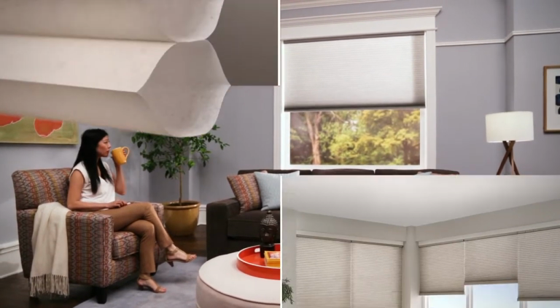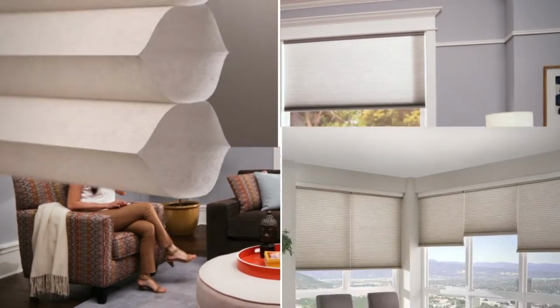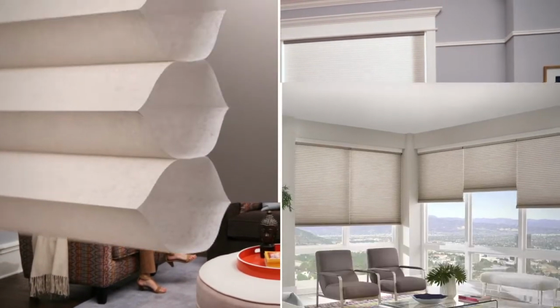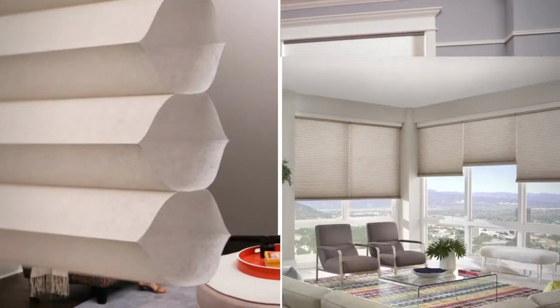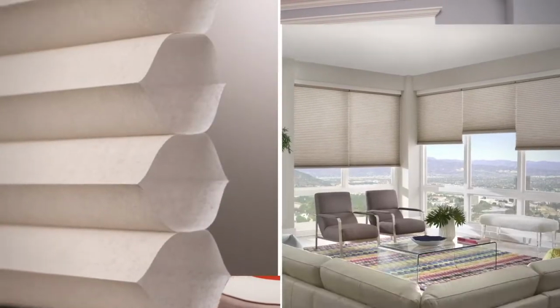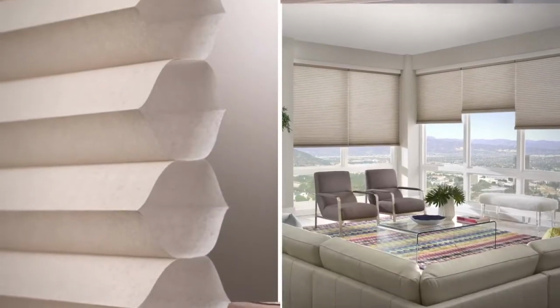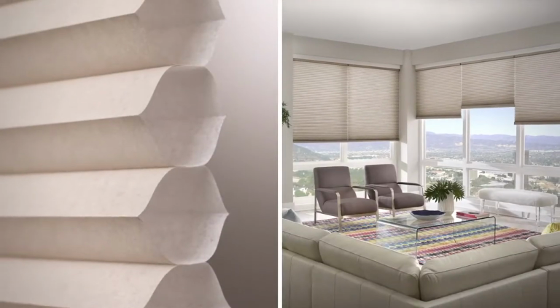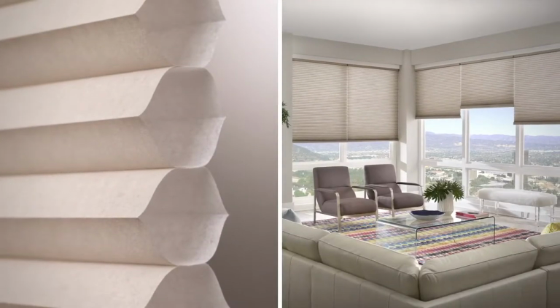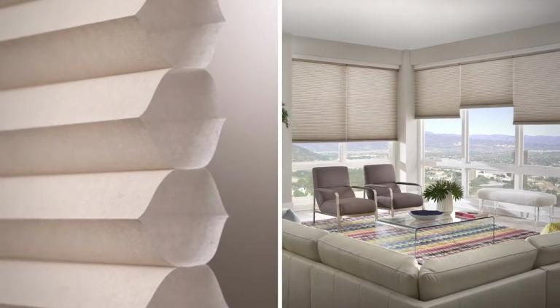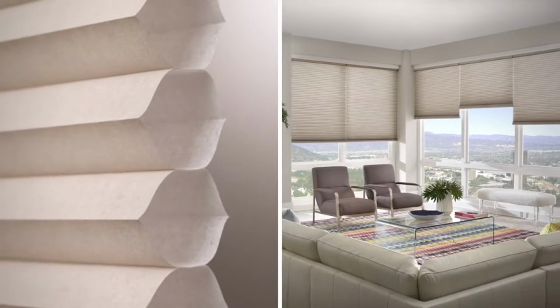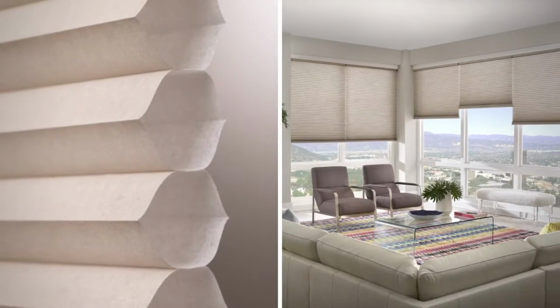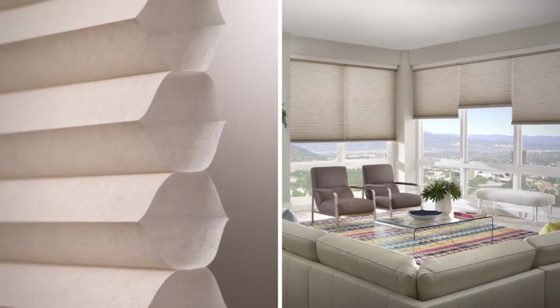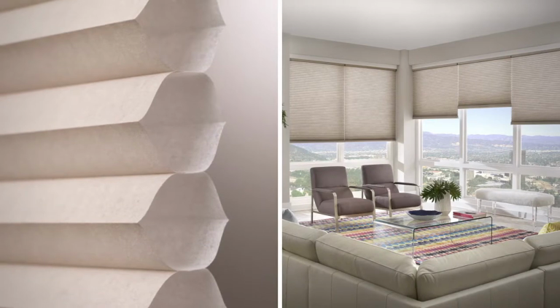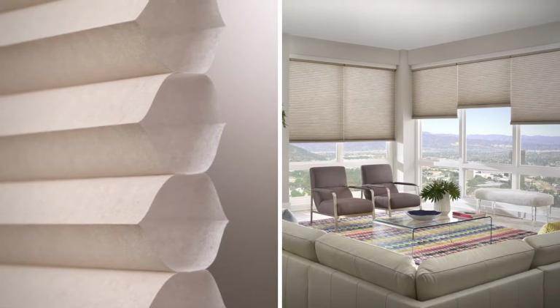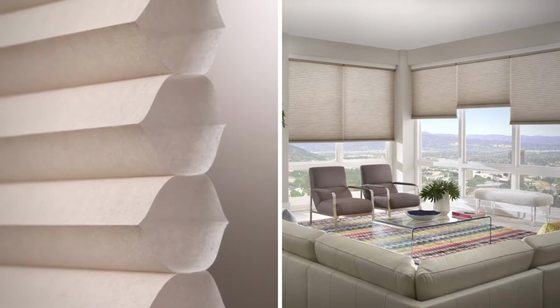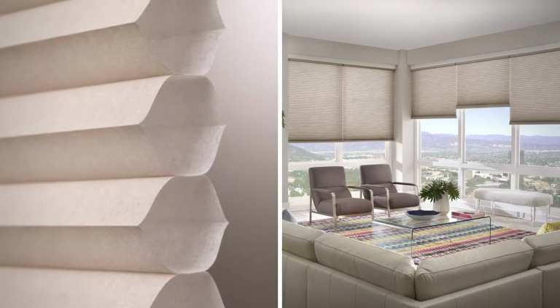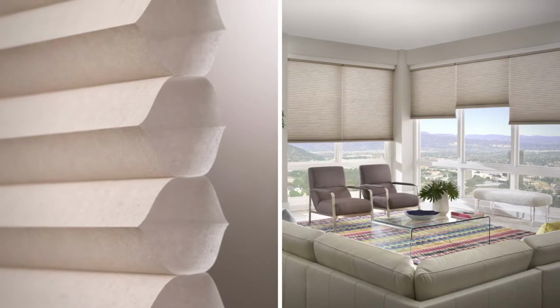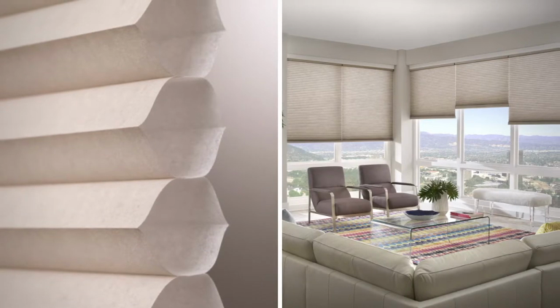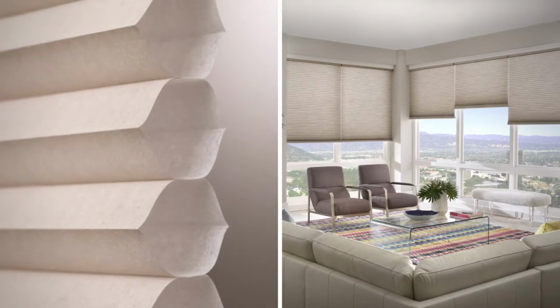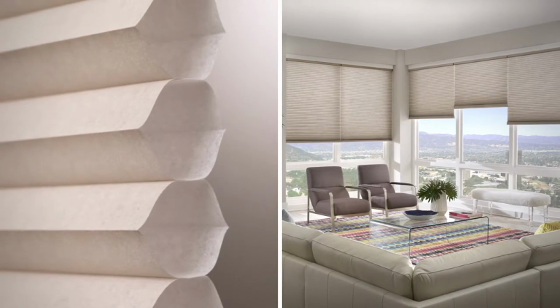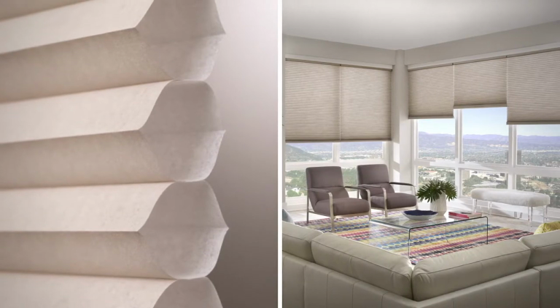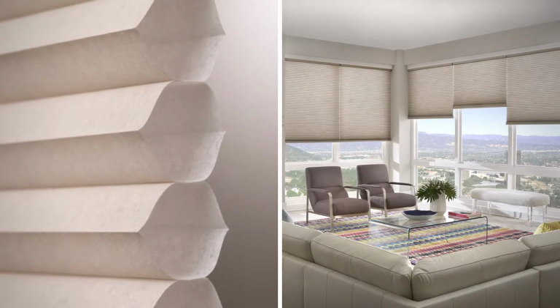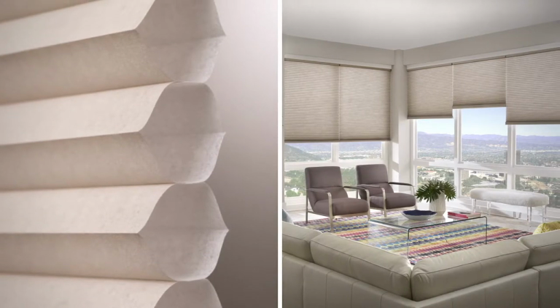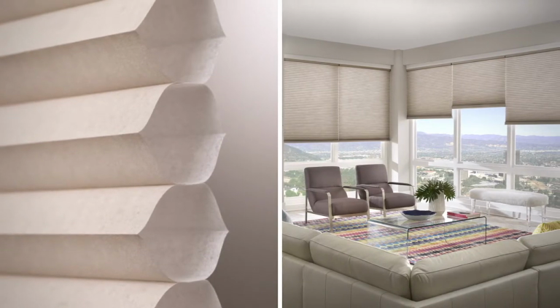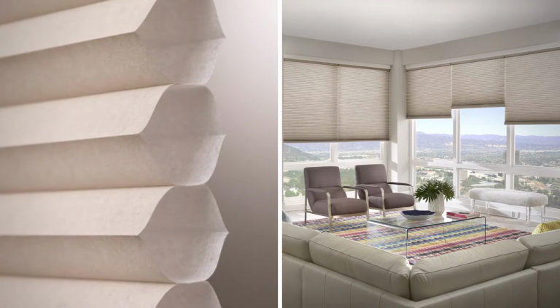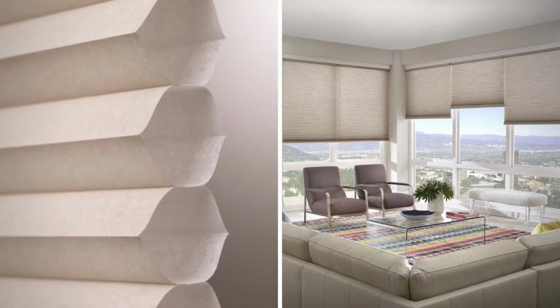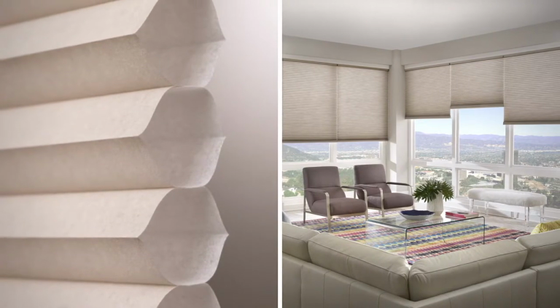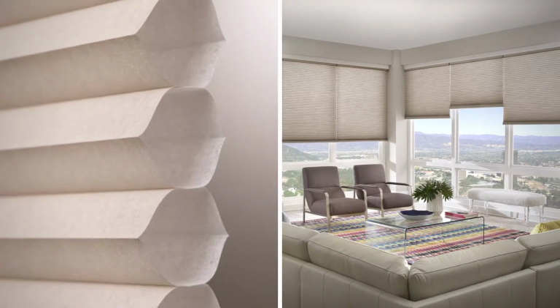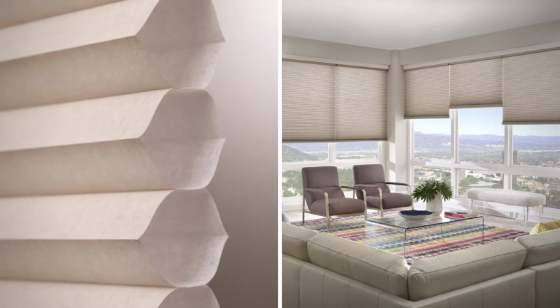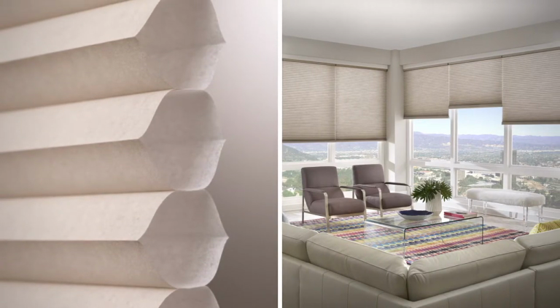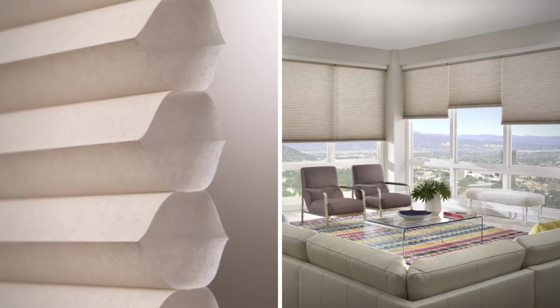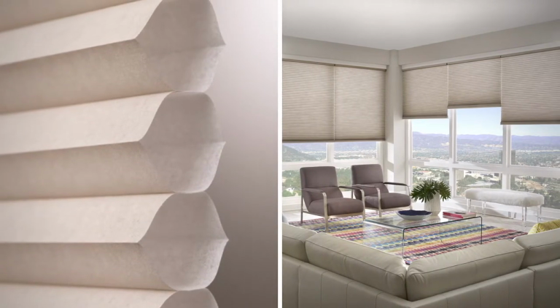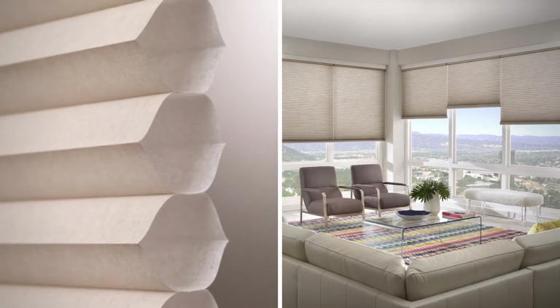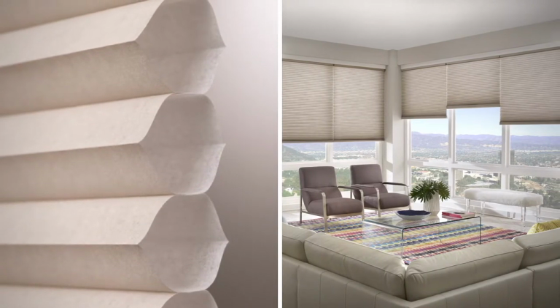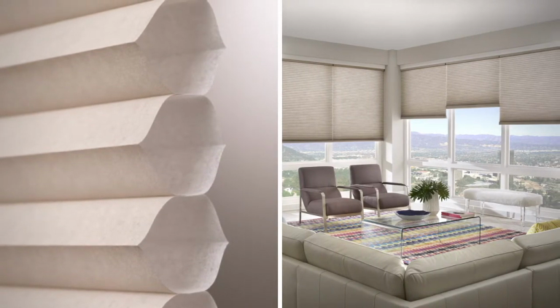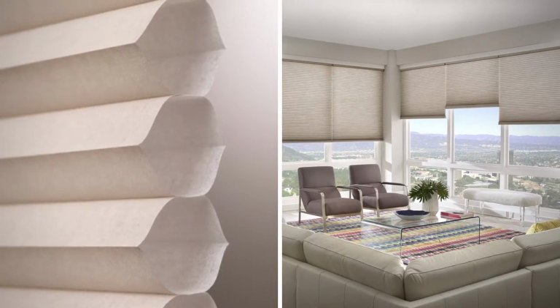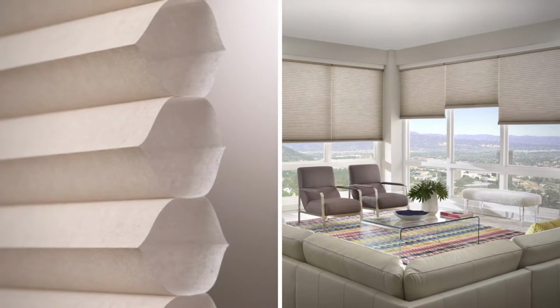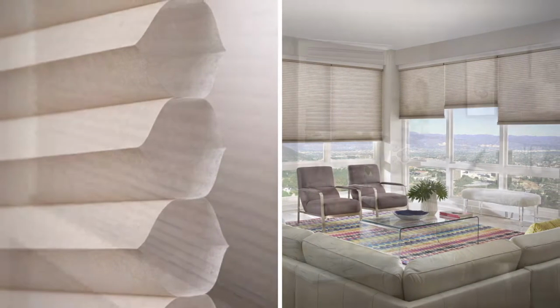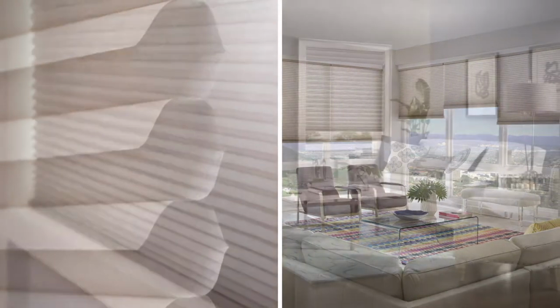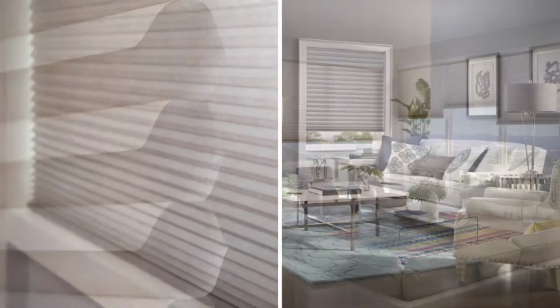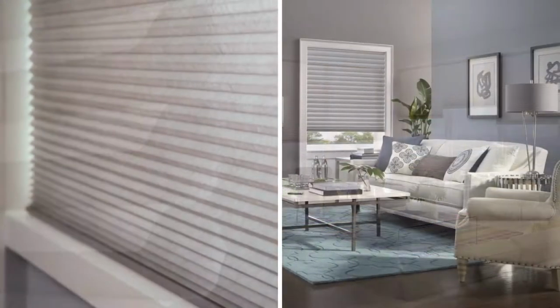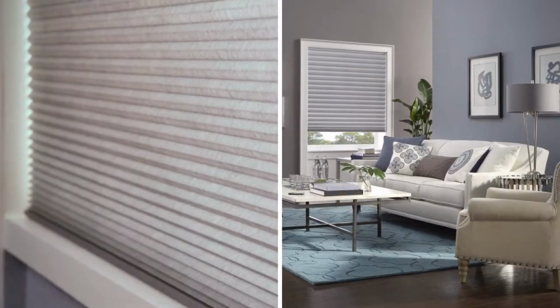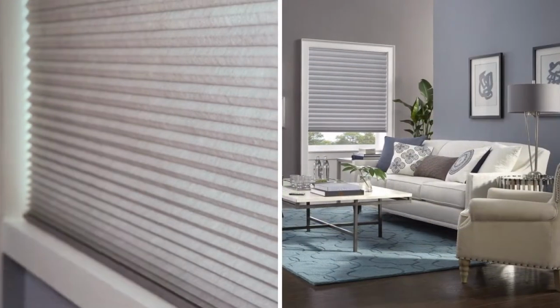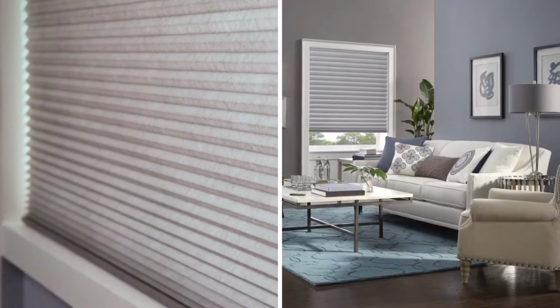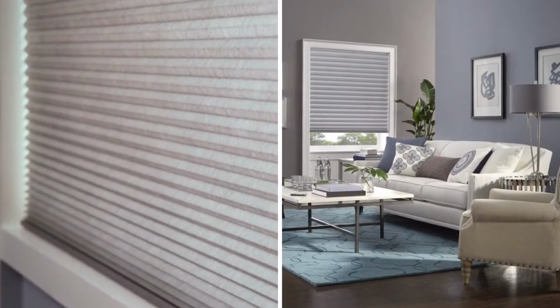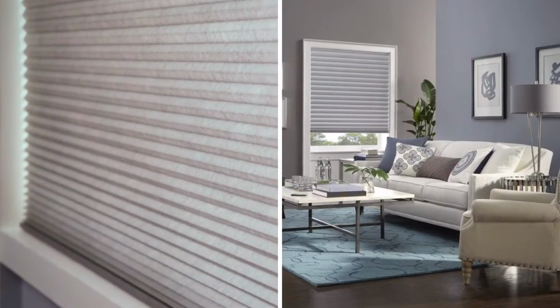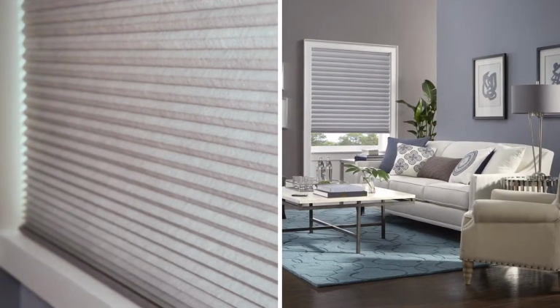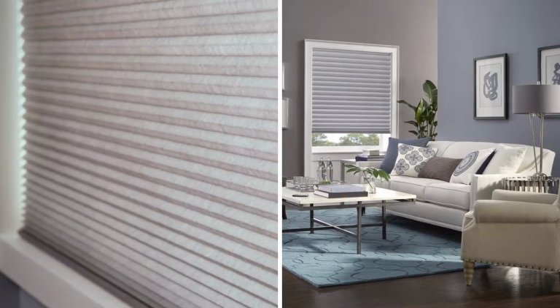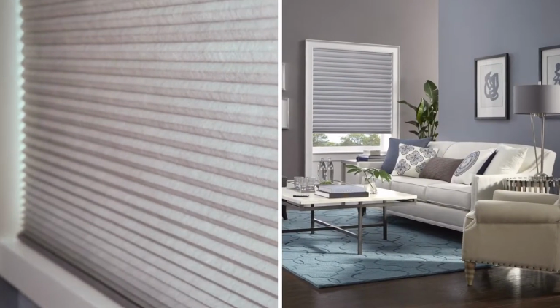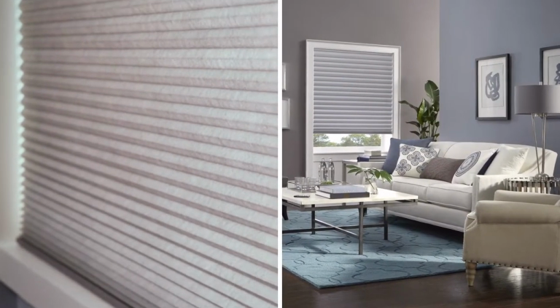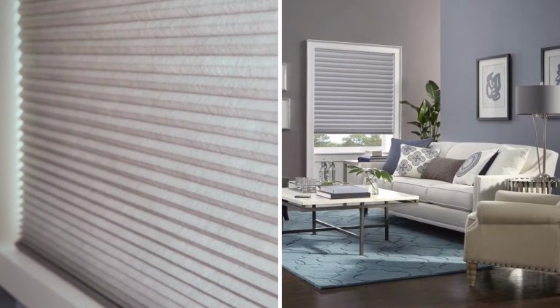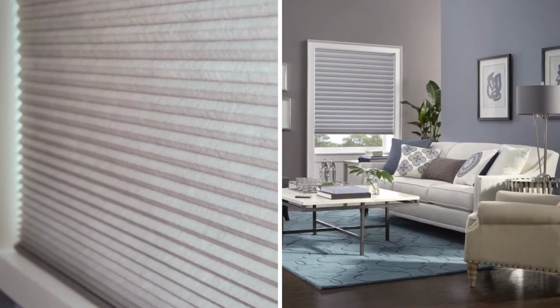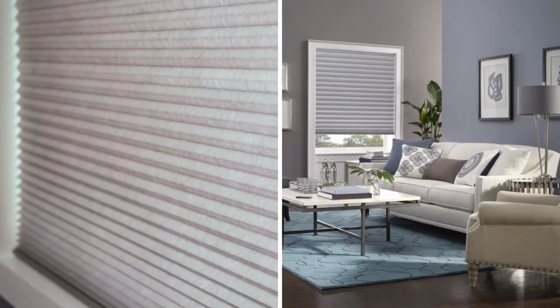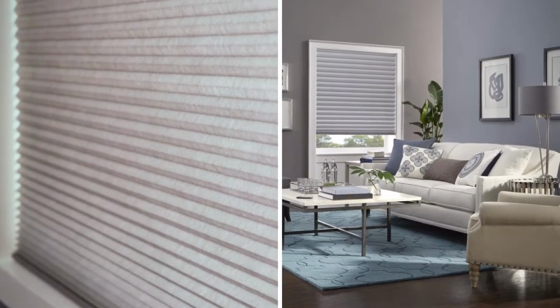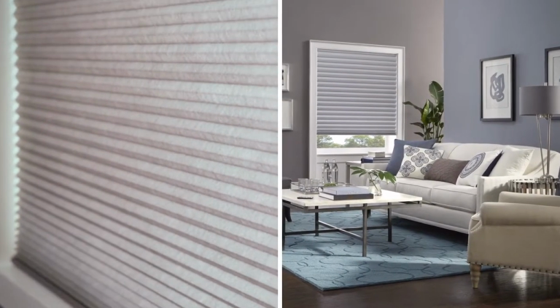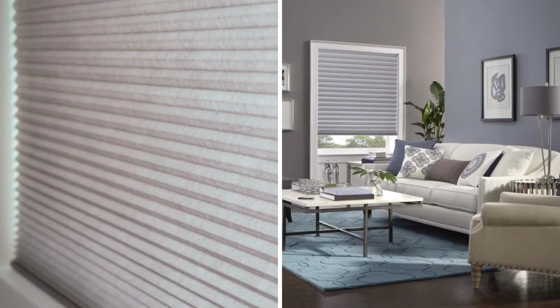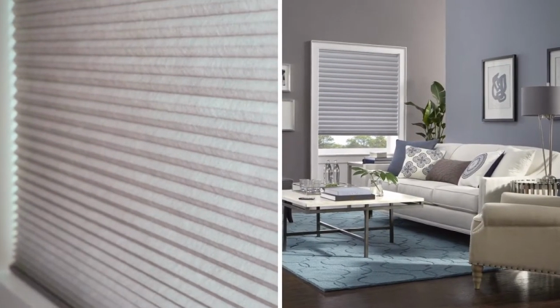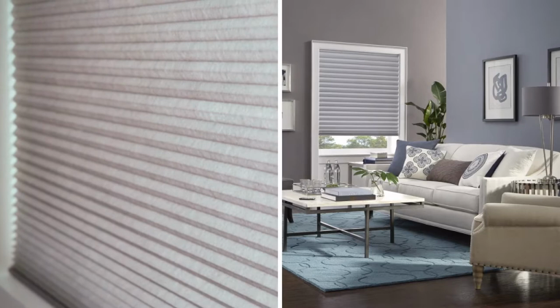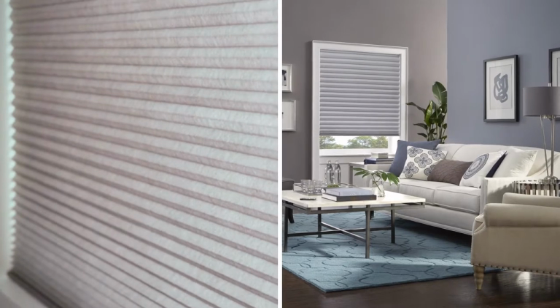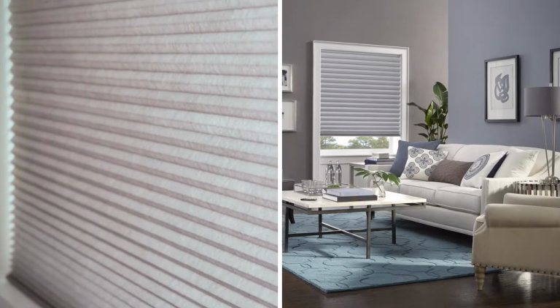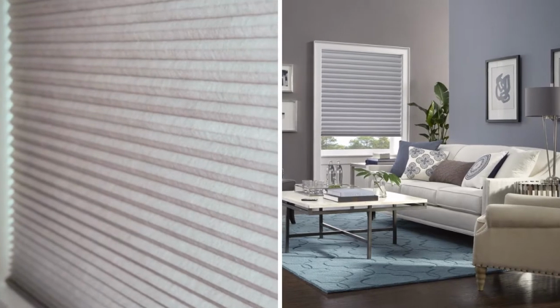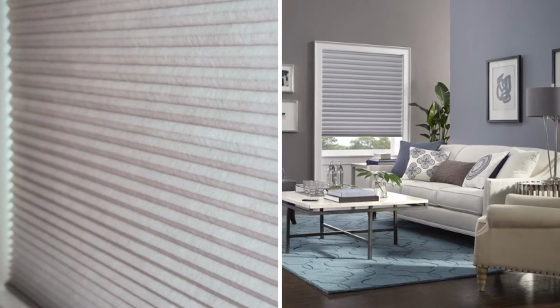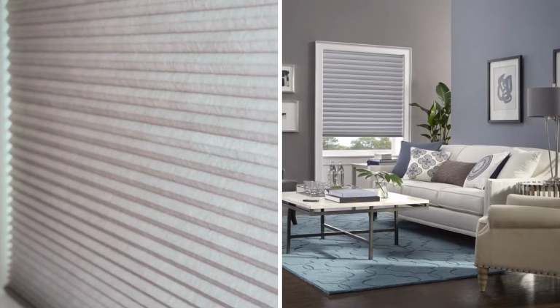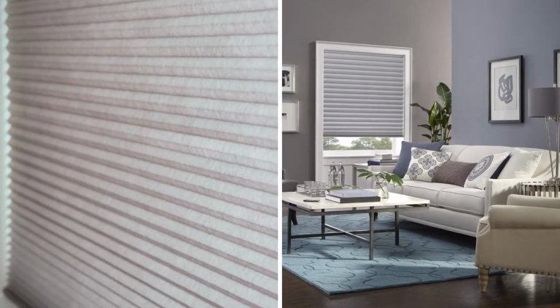The energy-efficient design helps reduce heating and cooling bills, while the fabric absorbs sound for a more pleasing atmosphere.